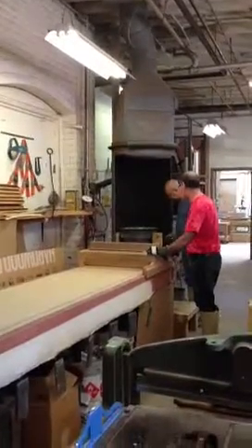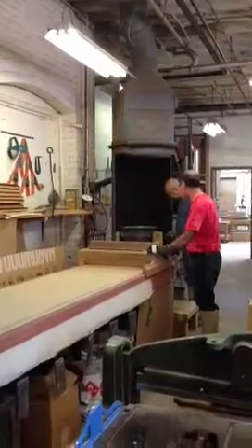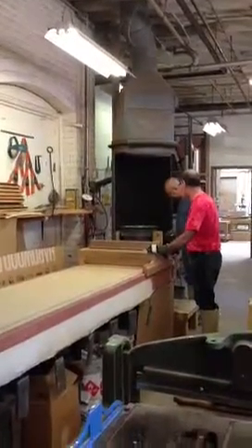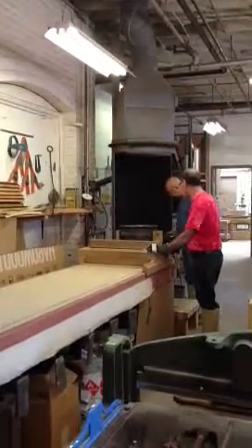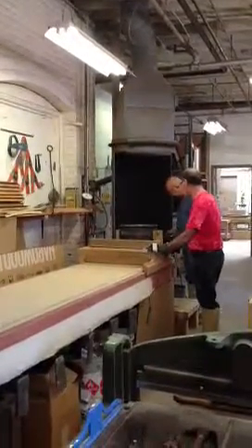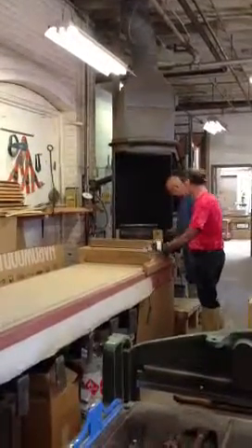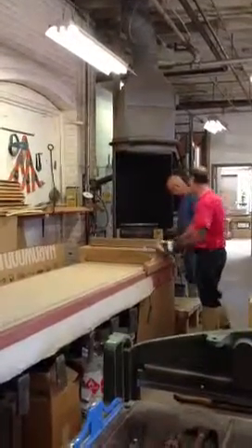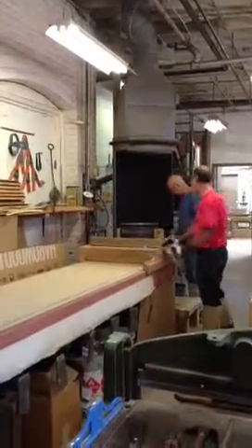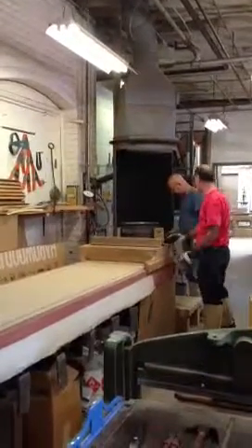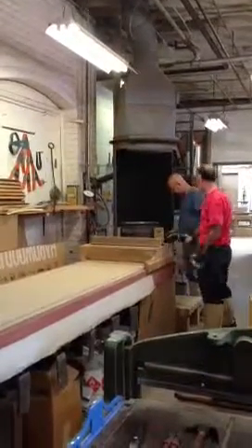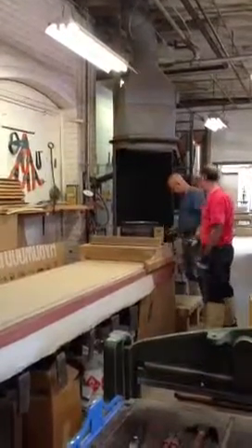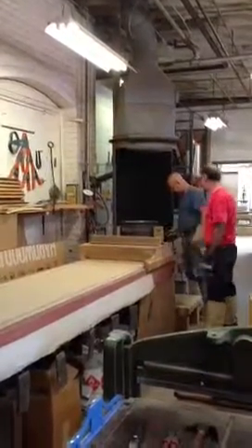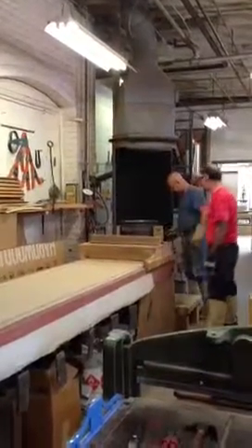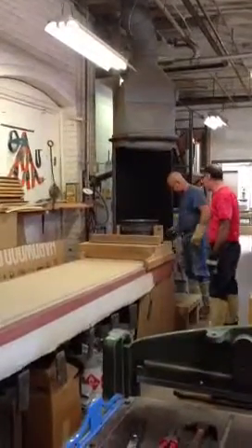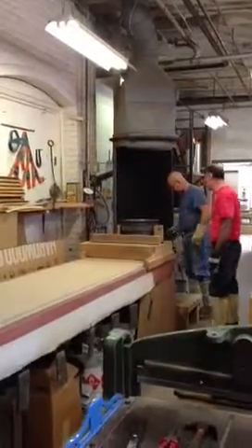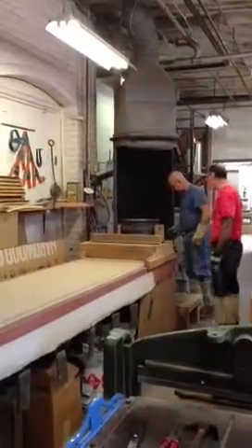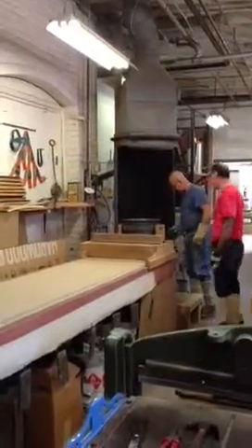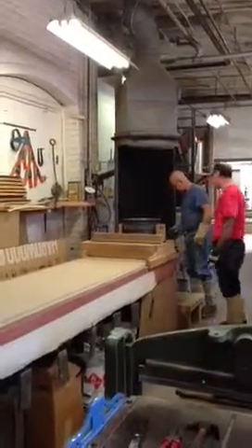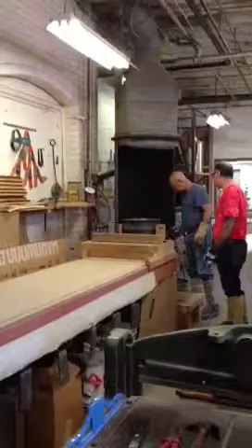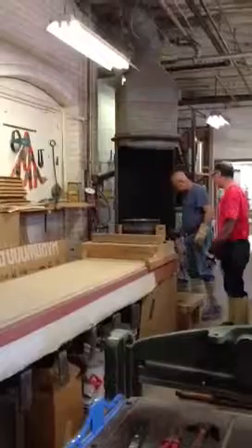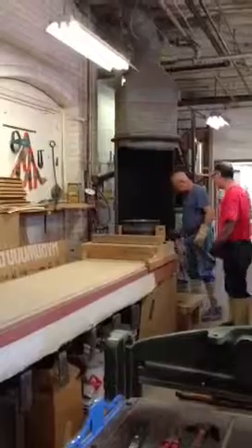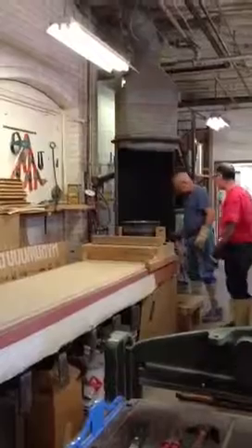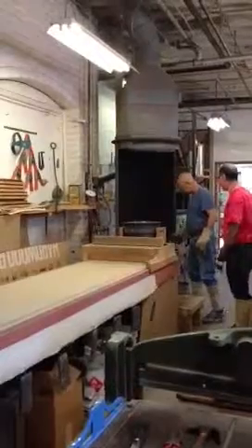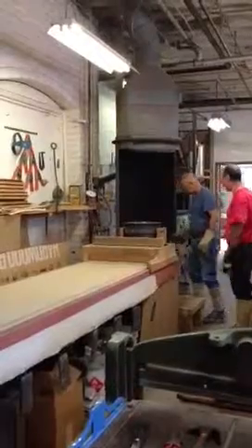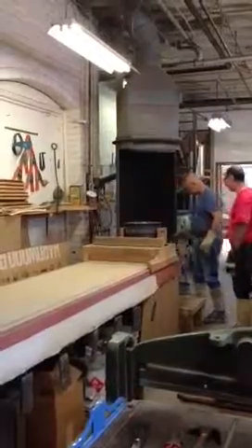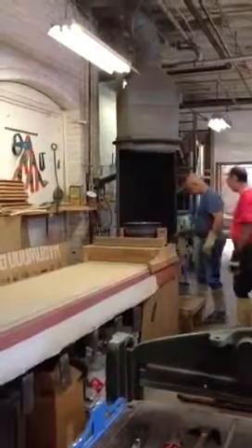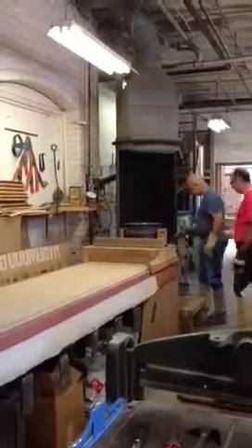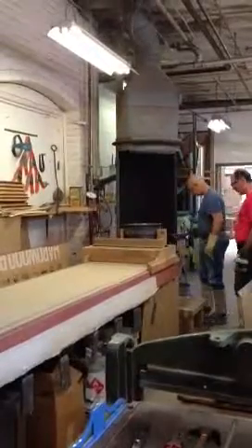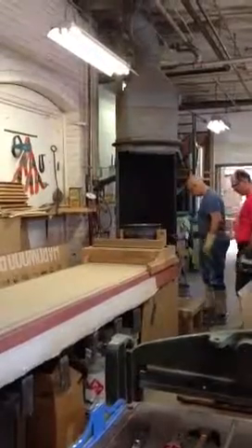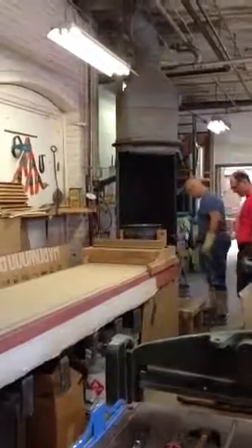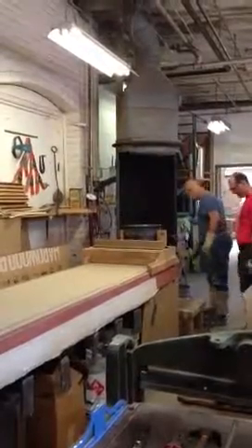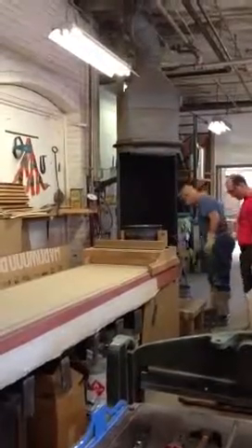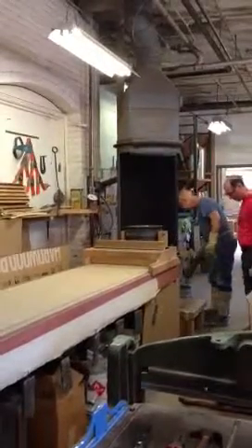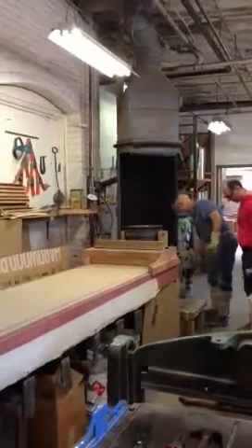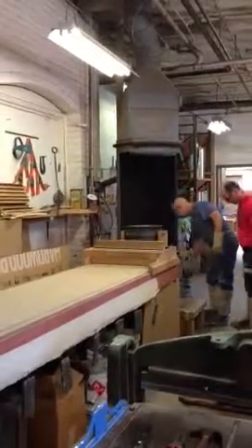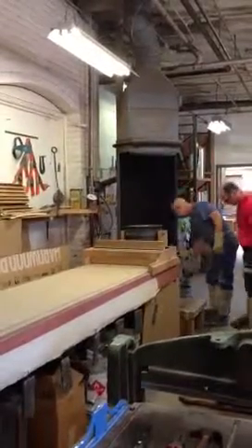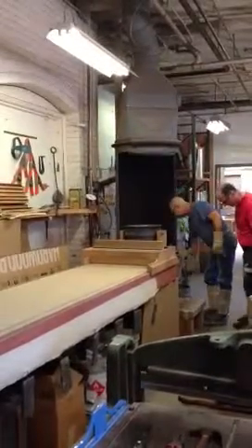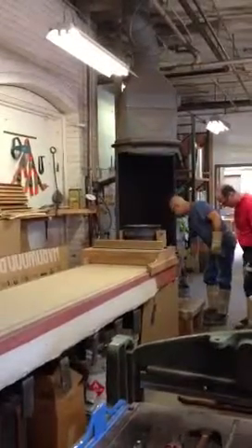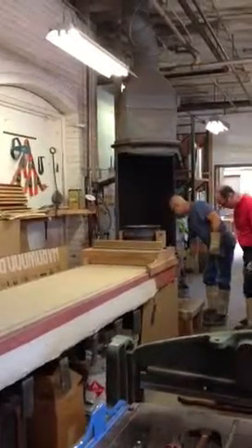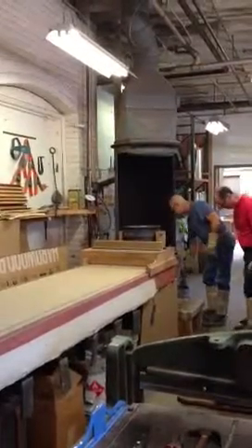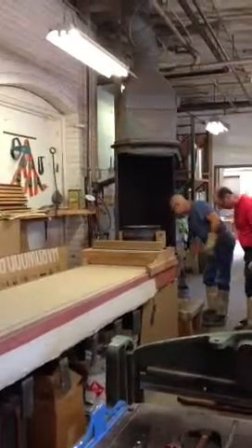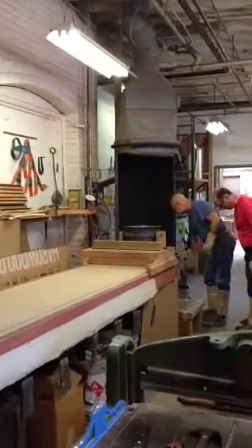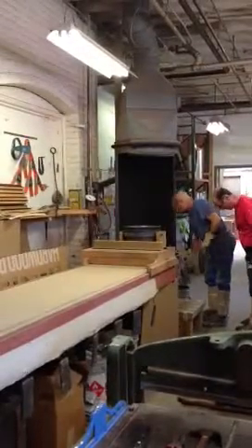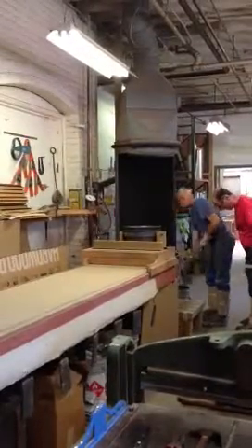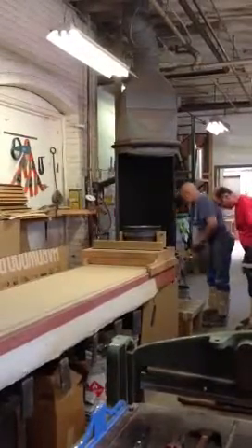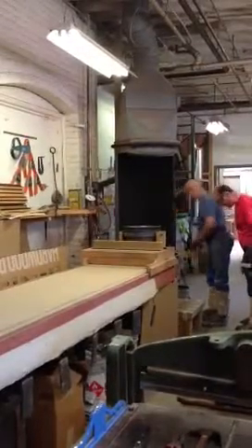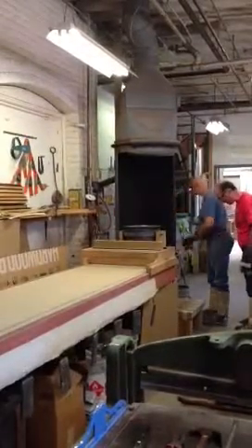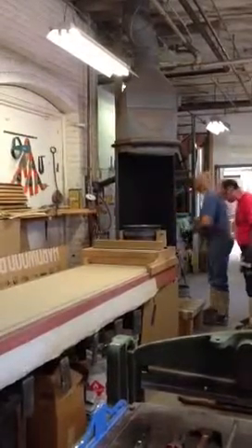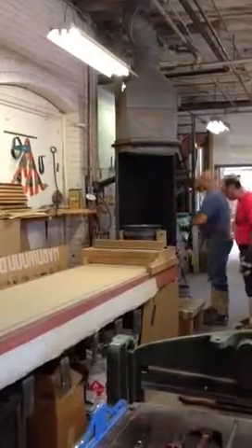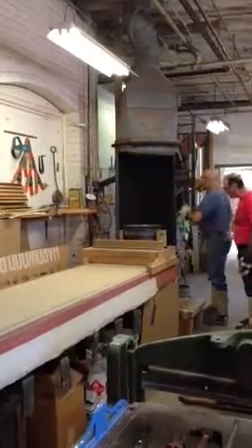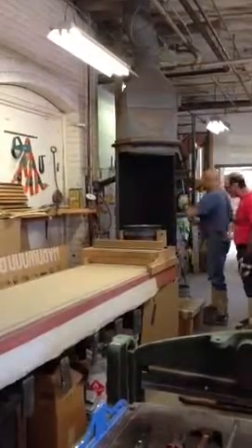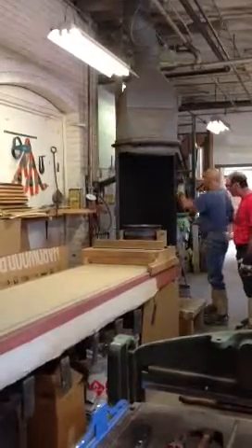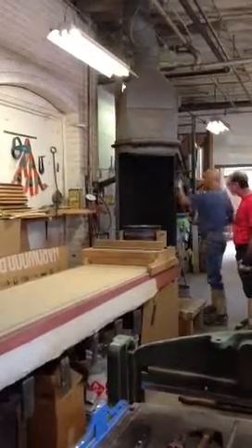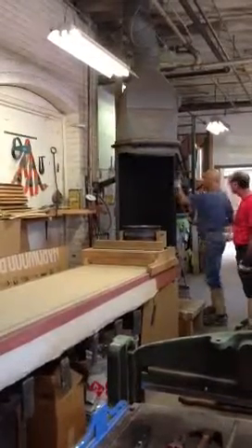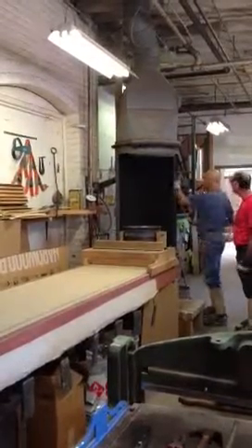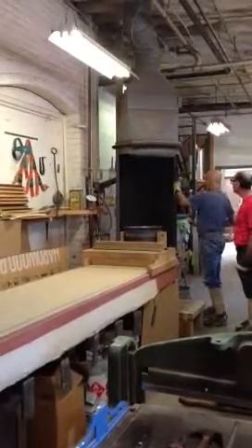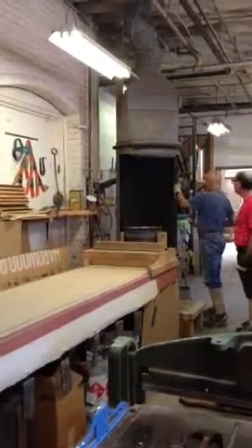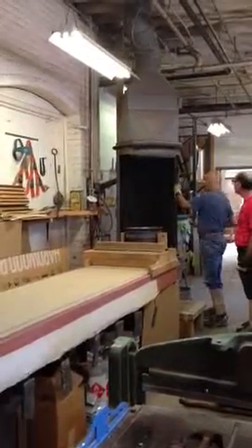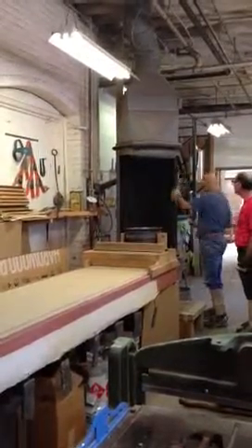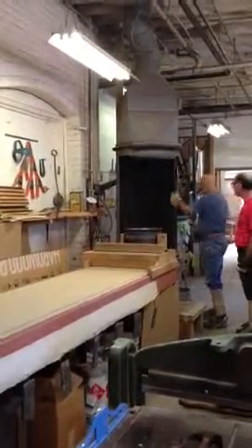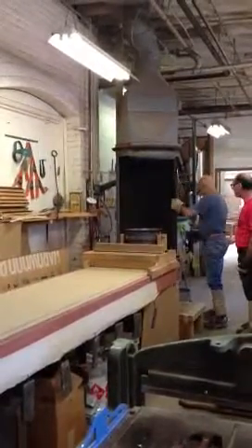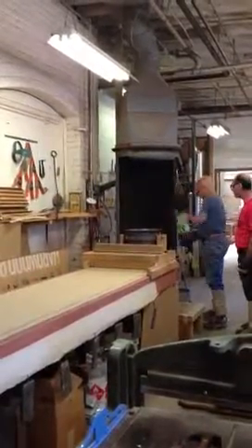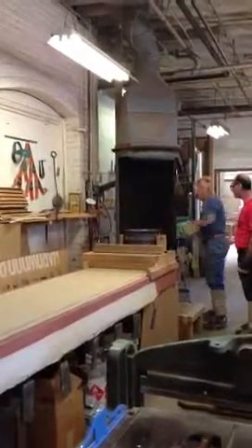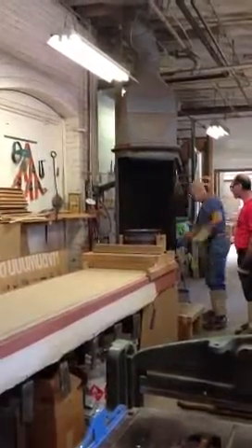So now he's taking the dross that forms on the top of the cauldron out of there.